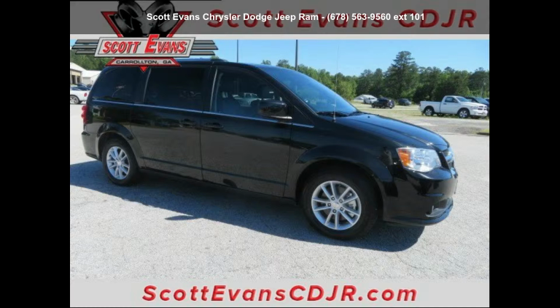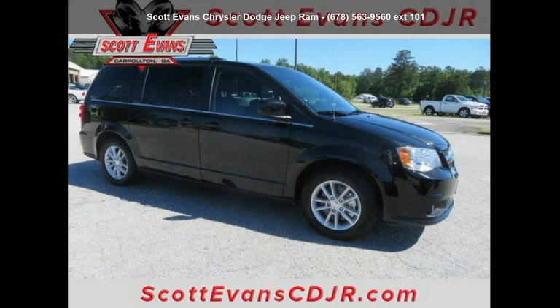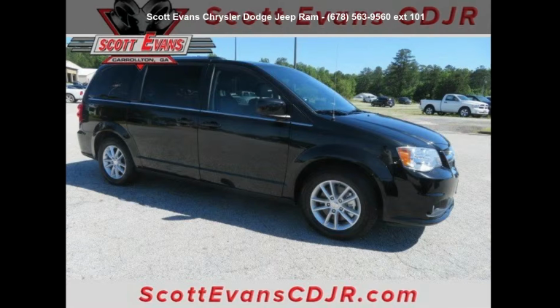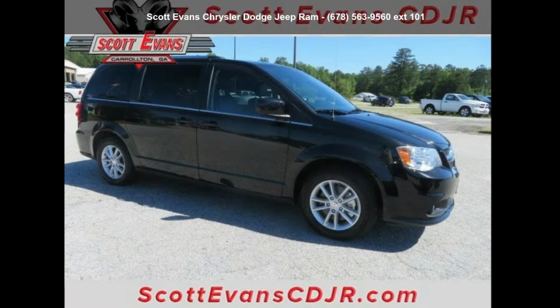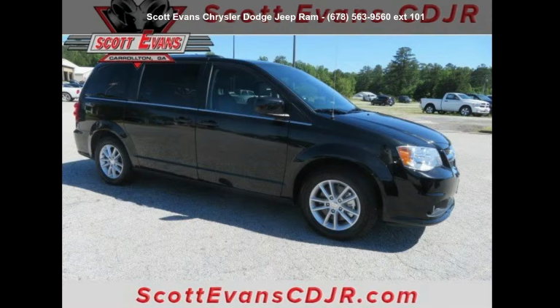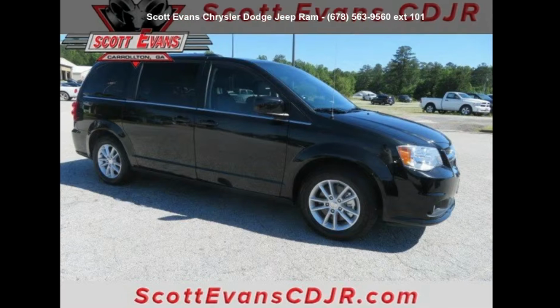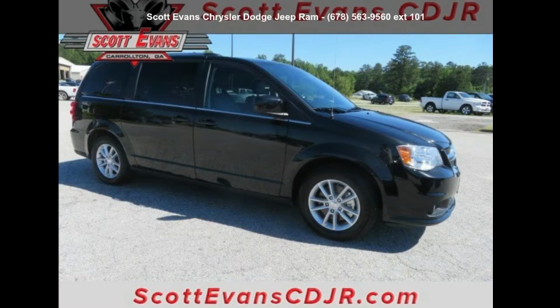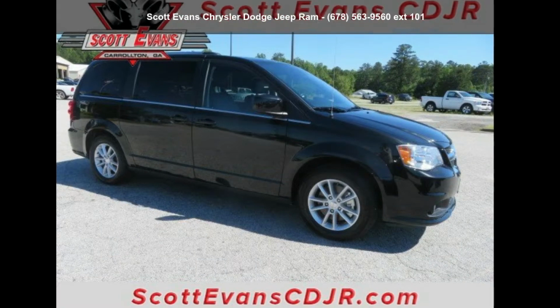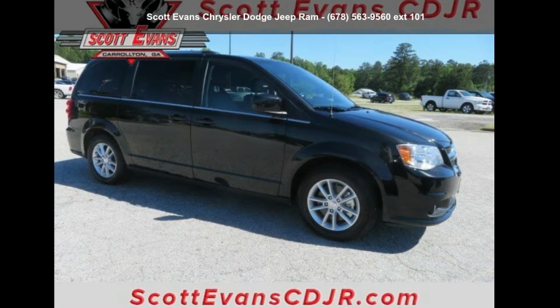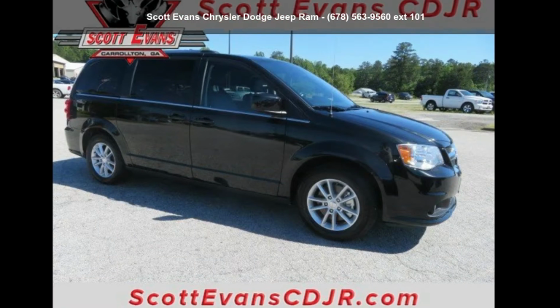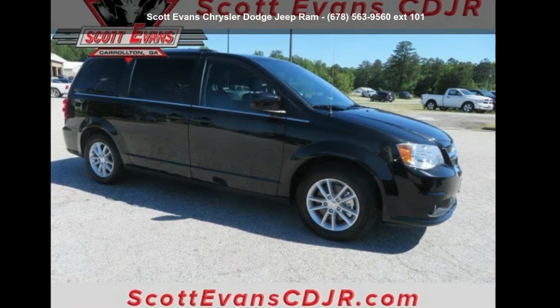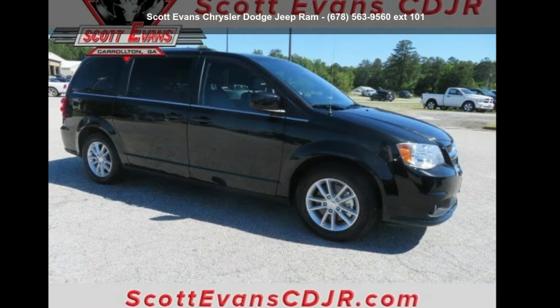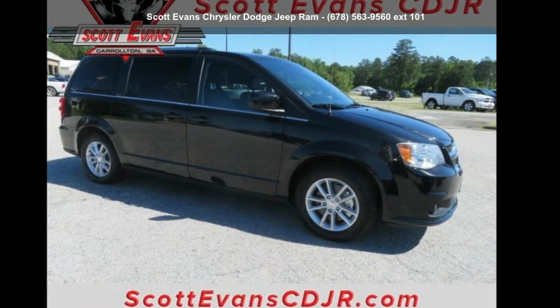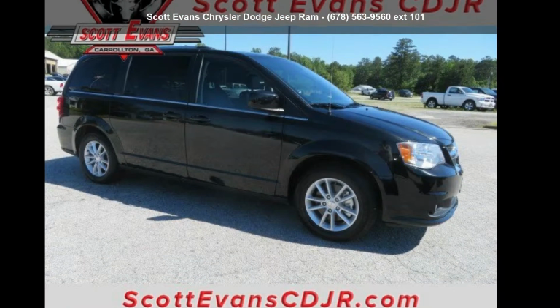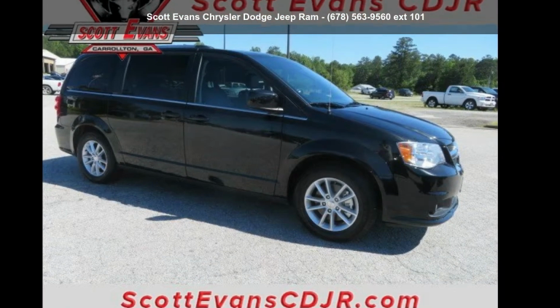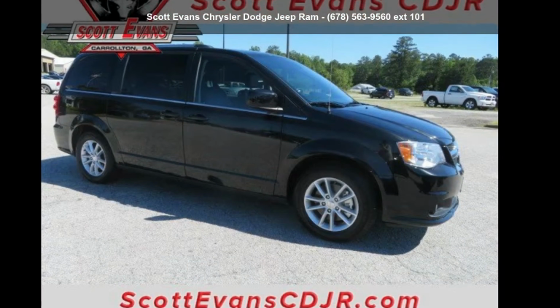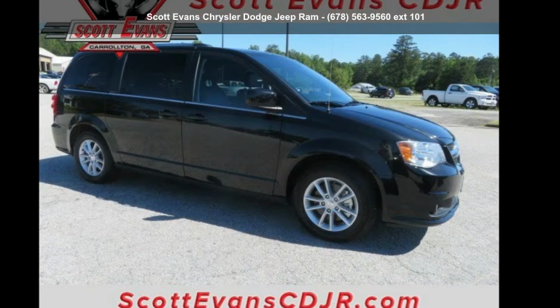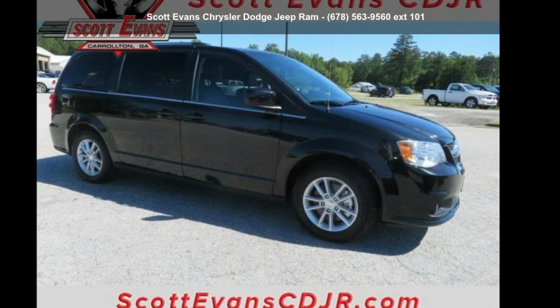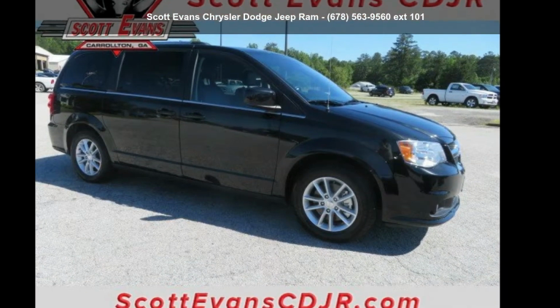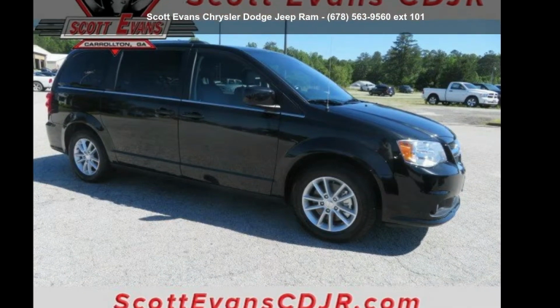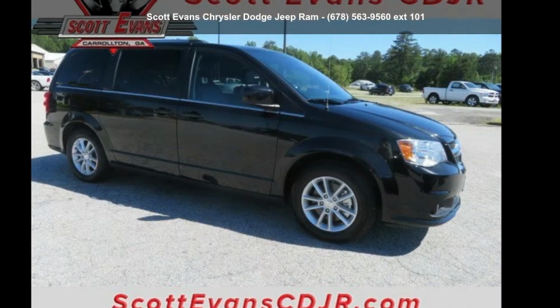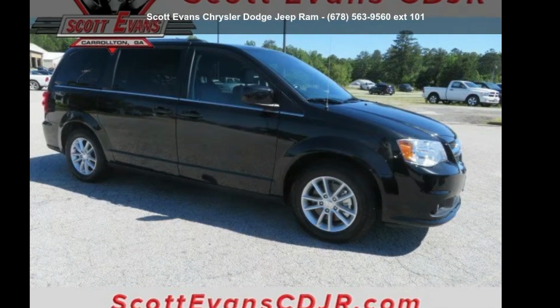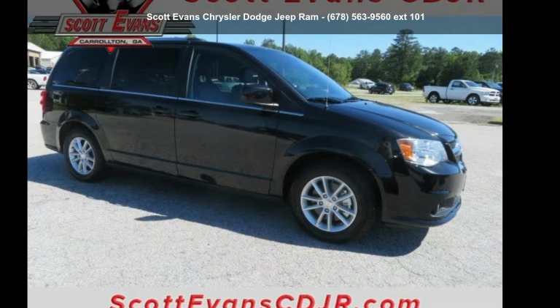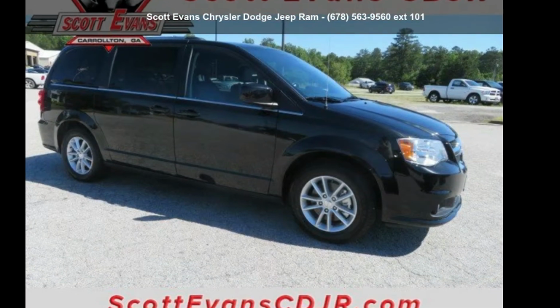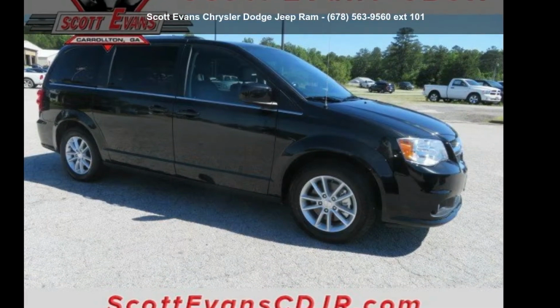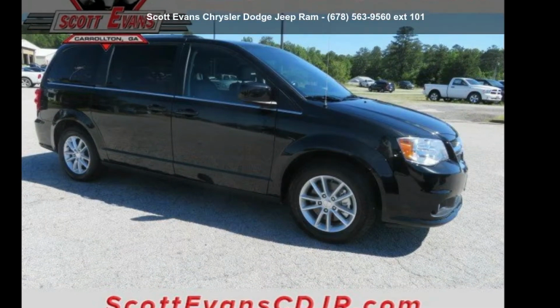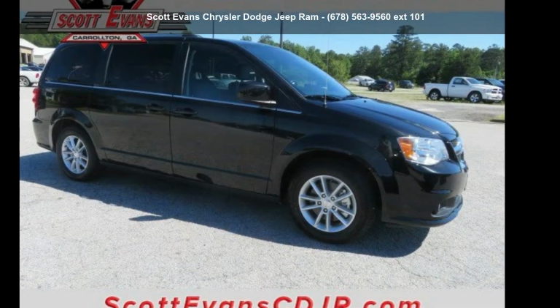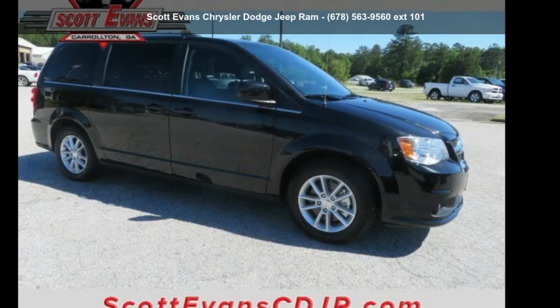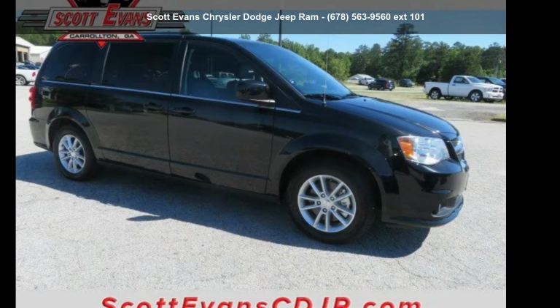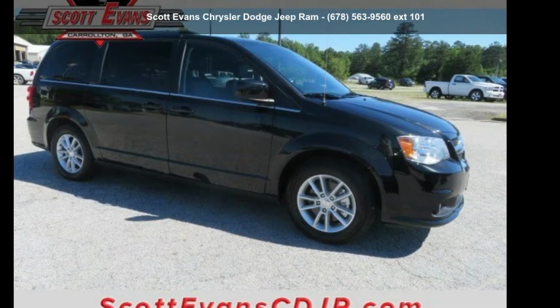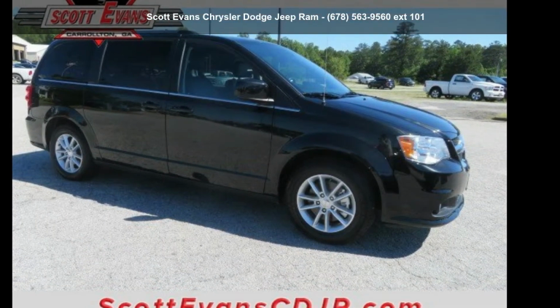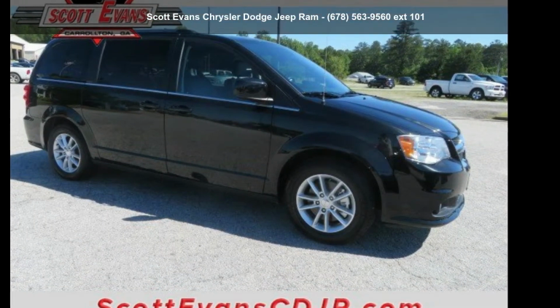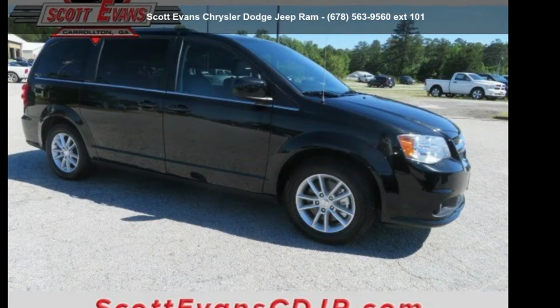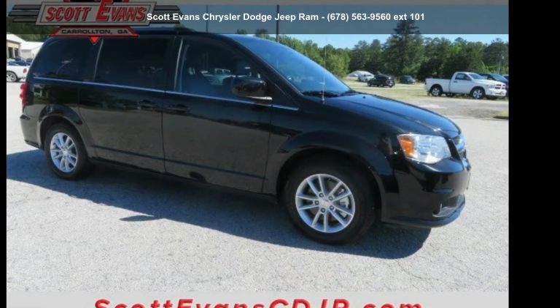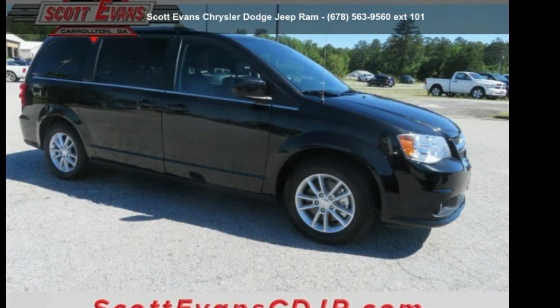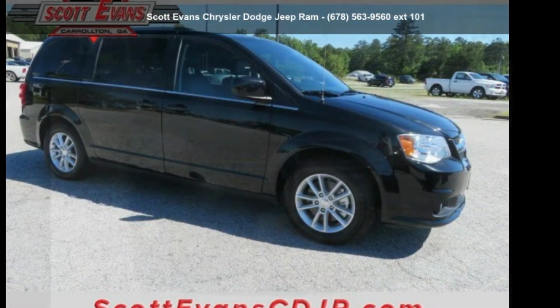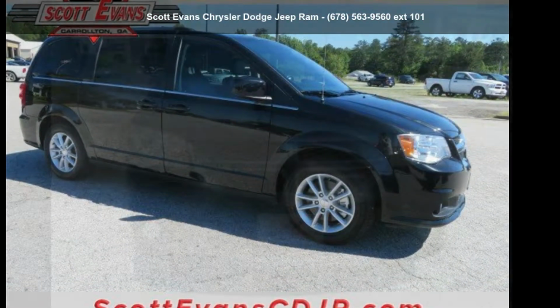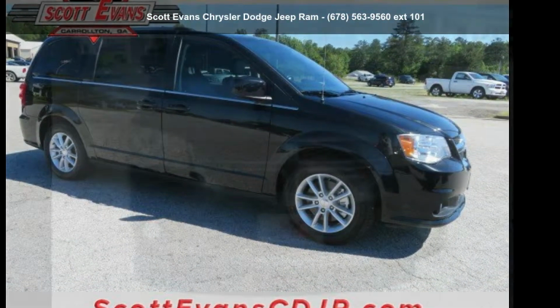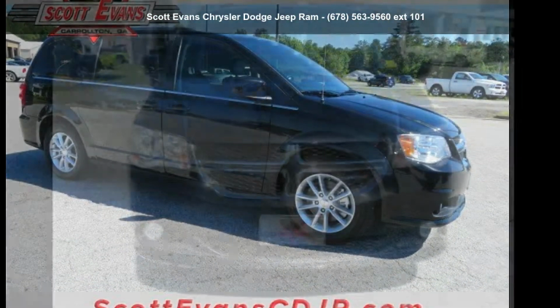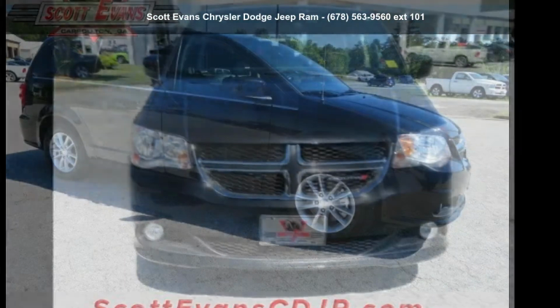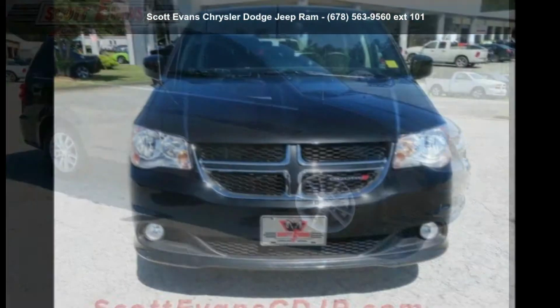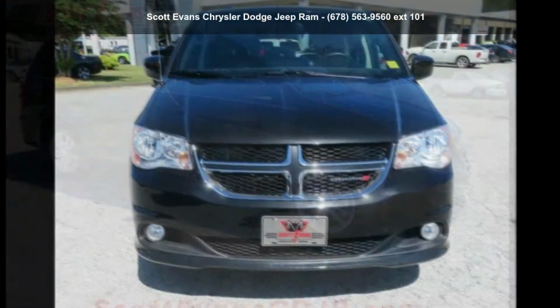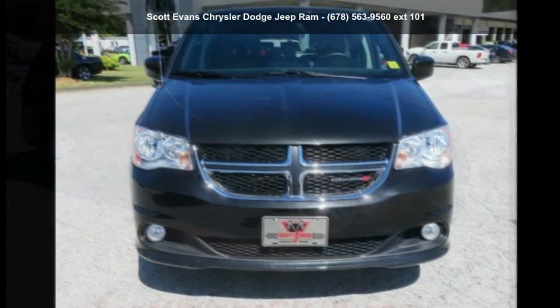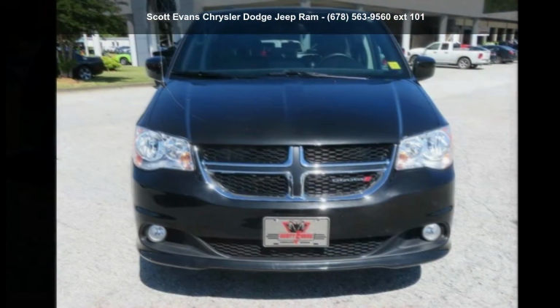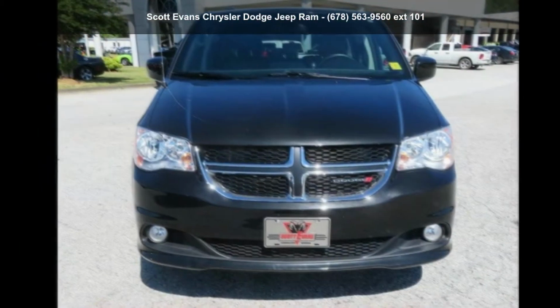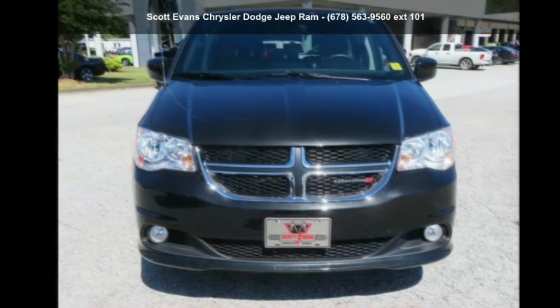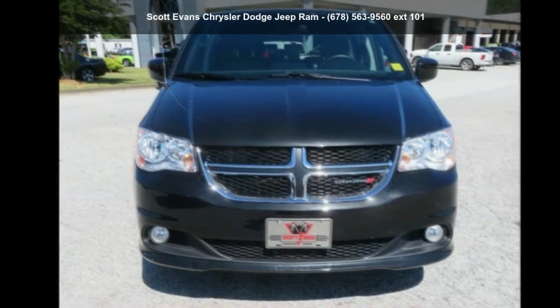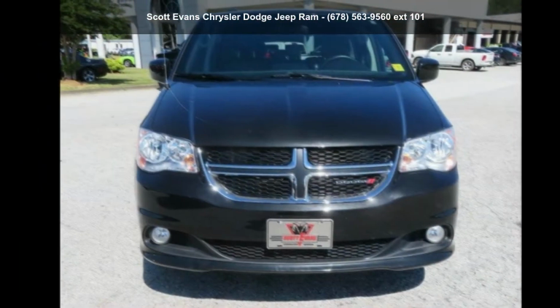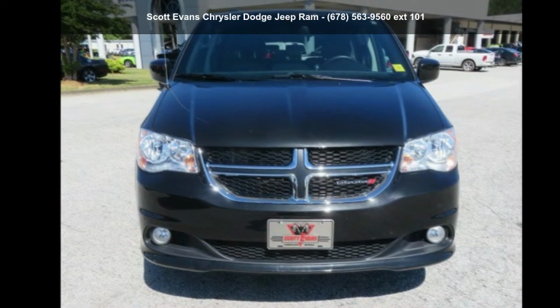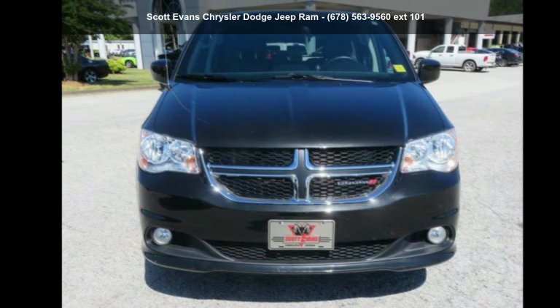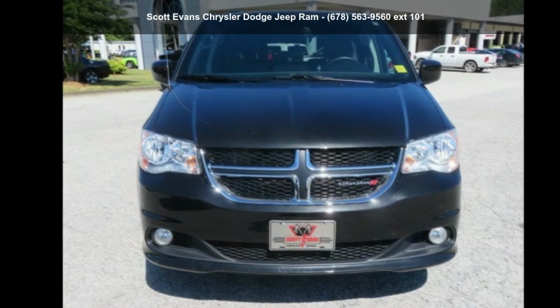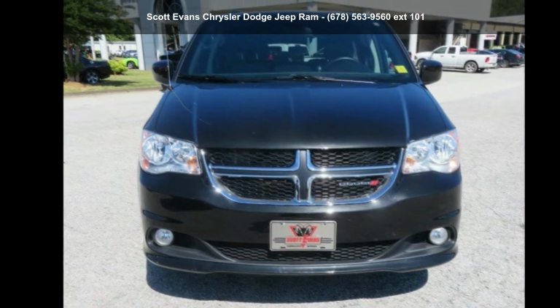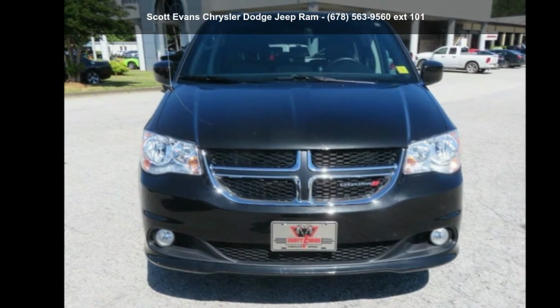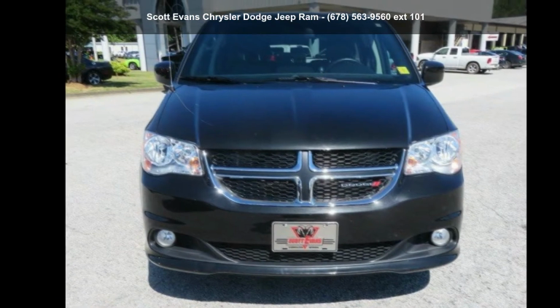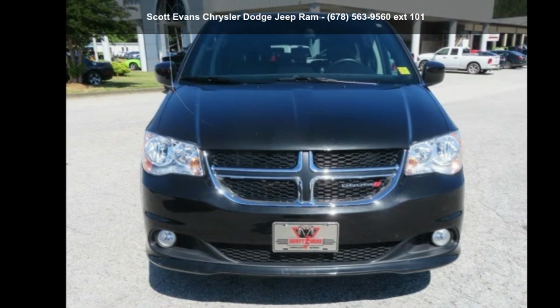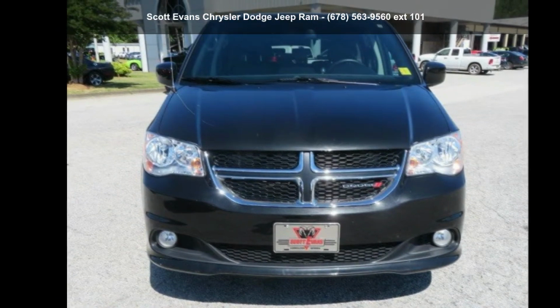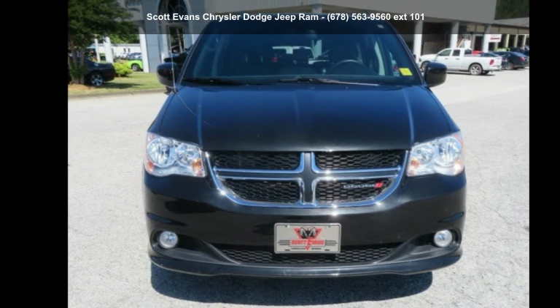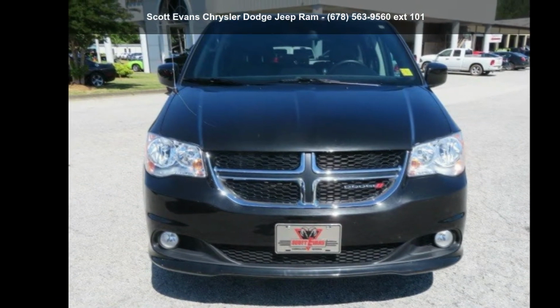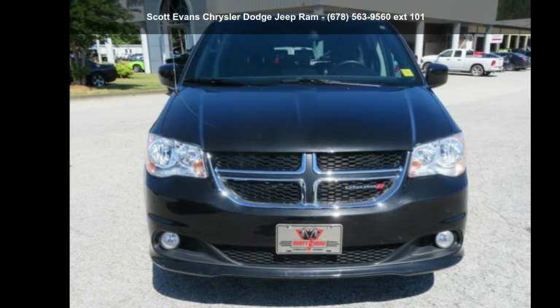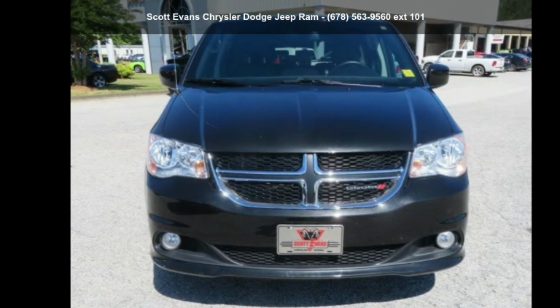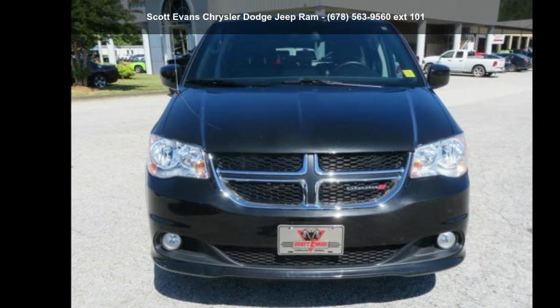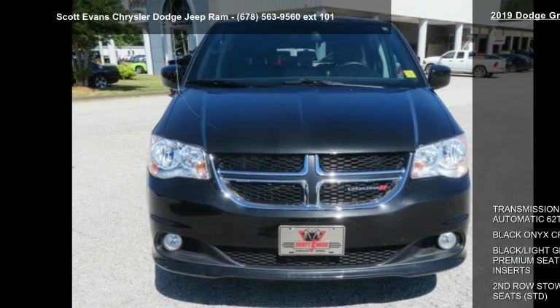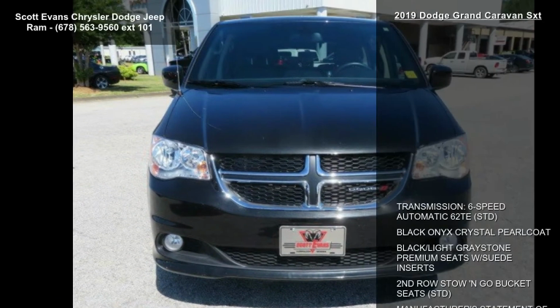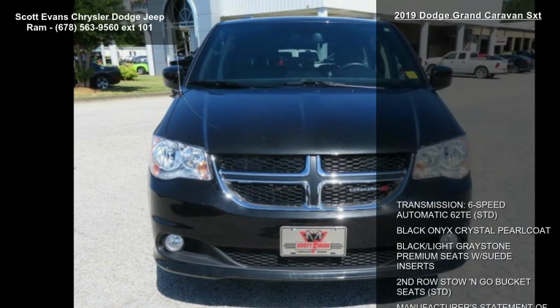Step into the Dodge 2019 Grand Caravan SXT. This may be the set of wheels you've been looking for.